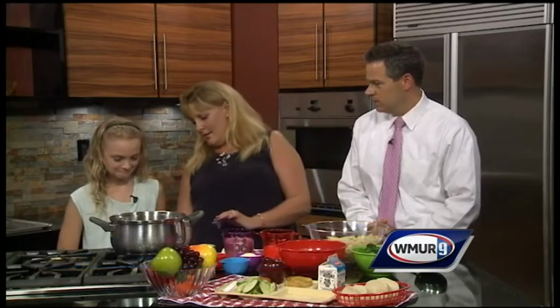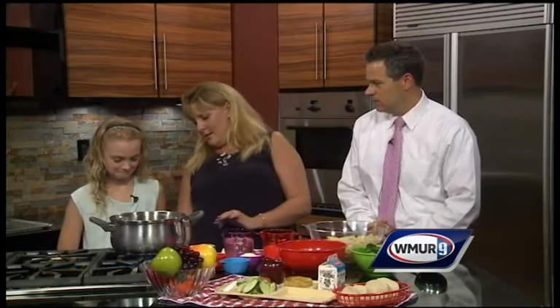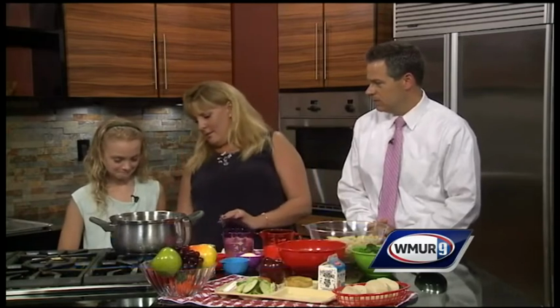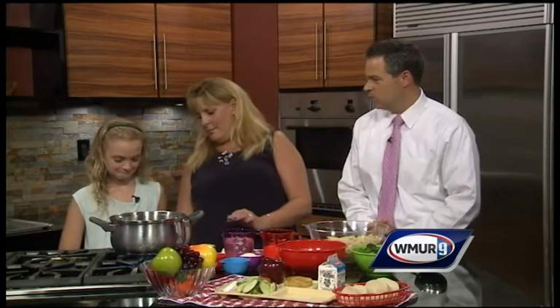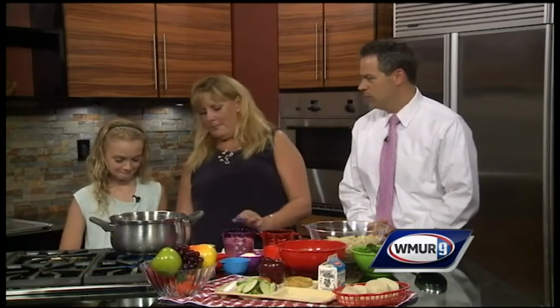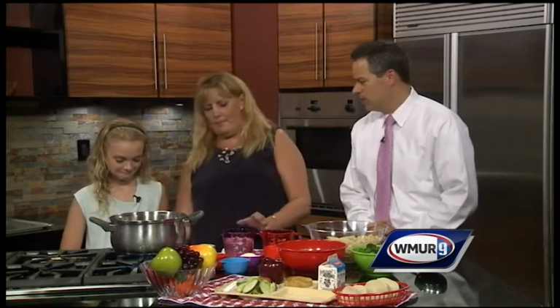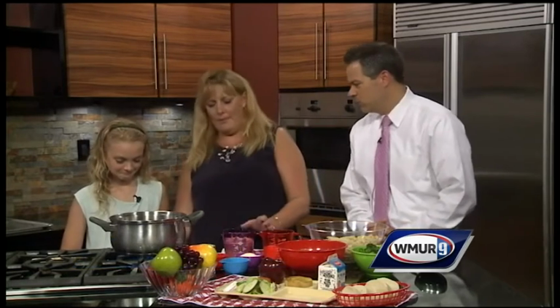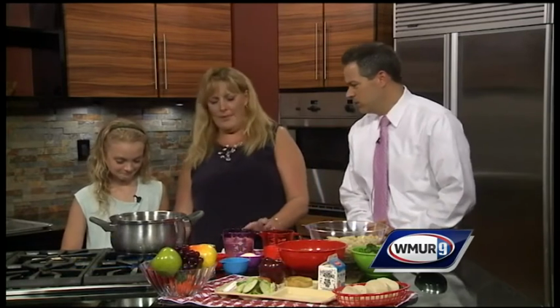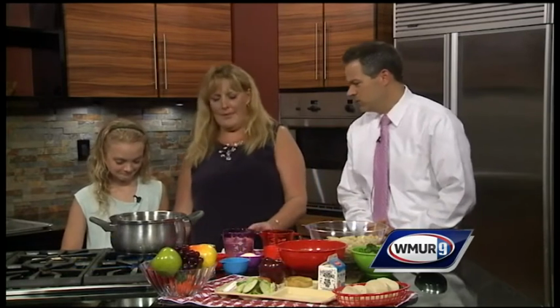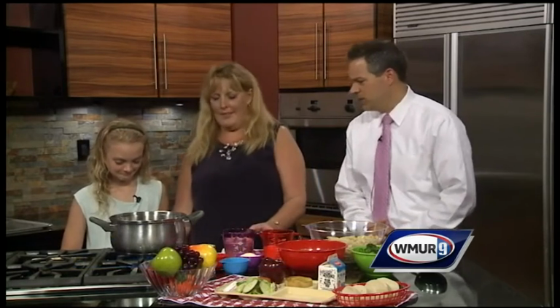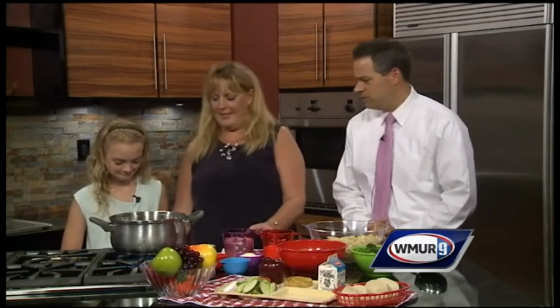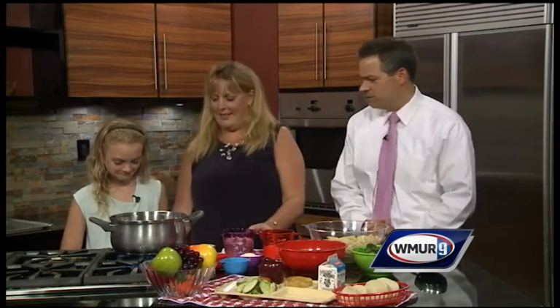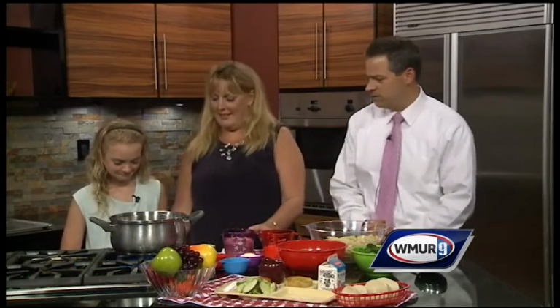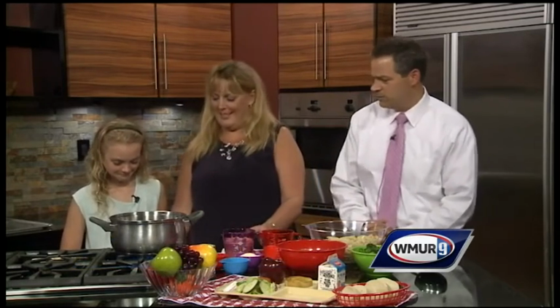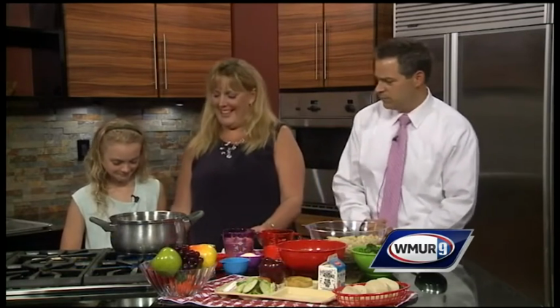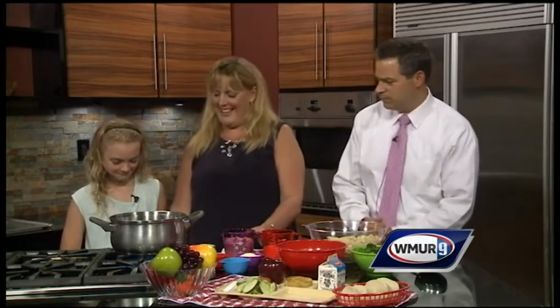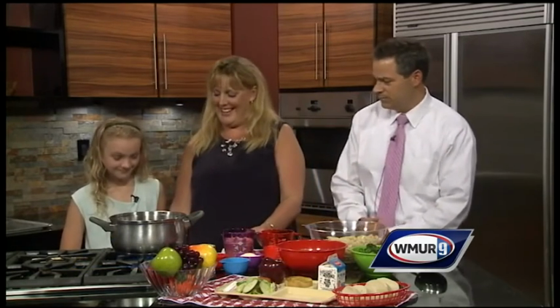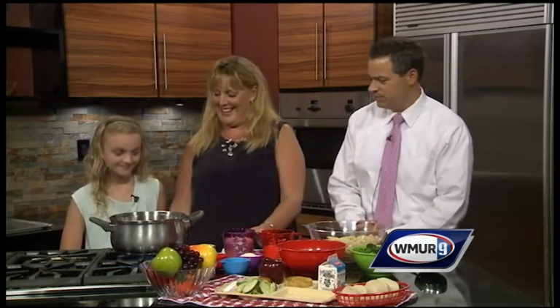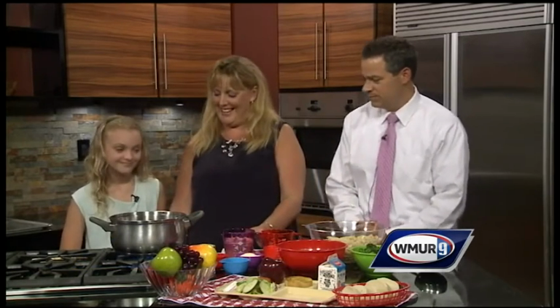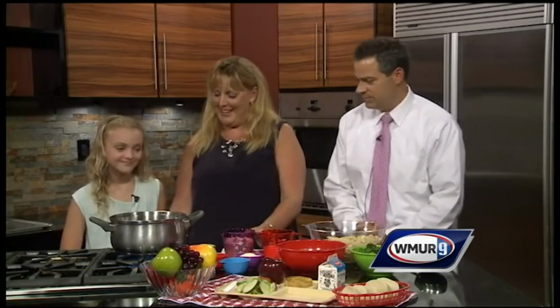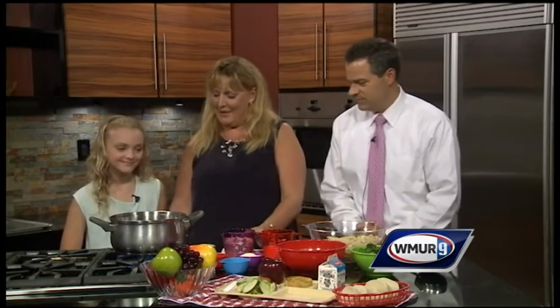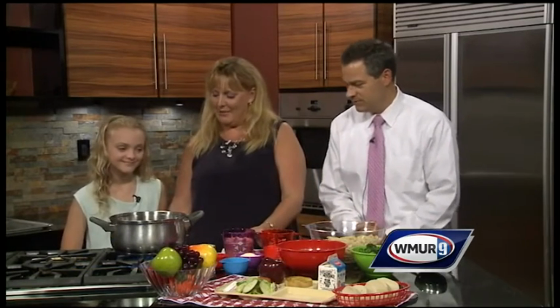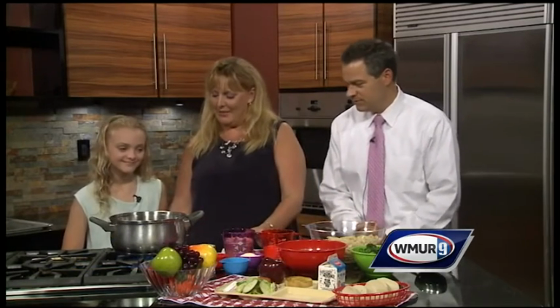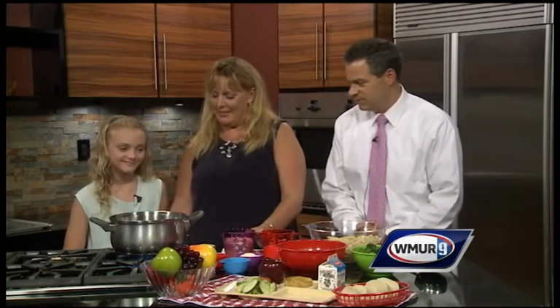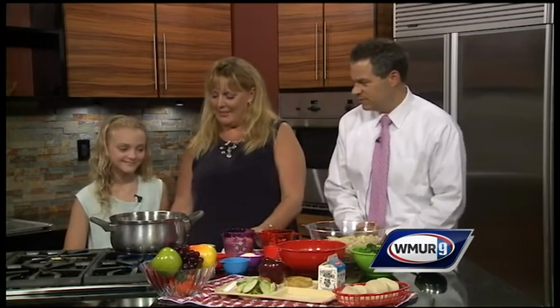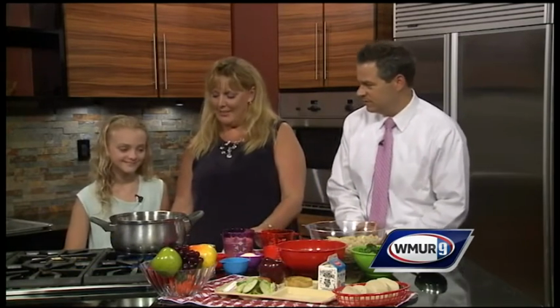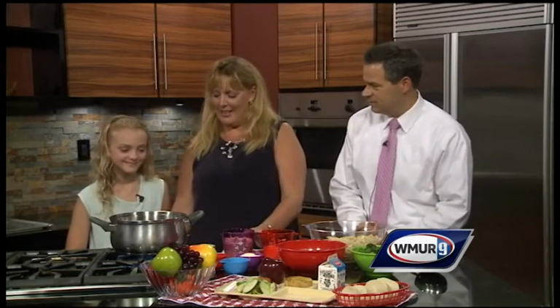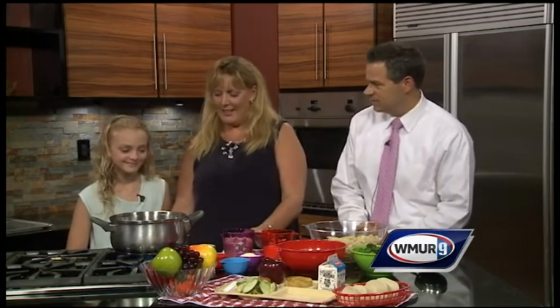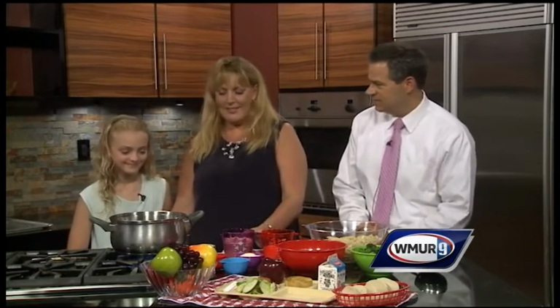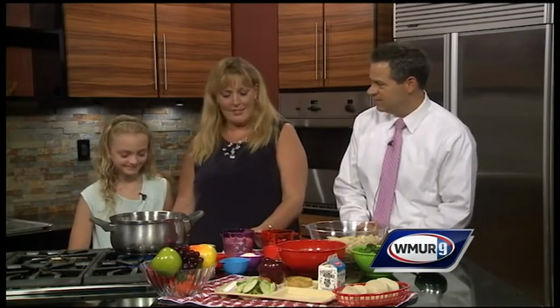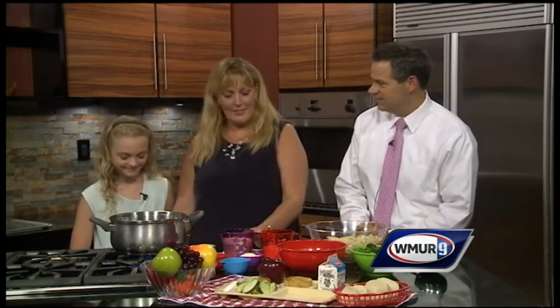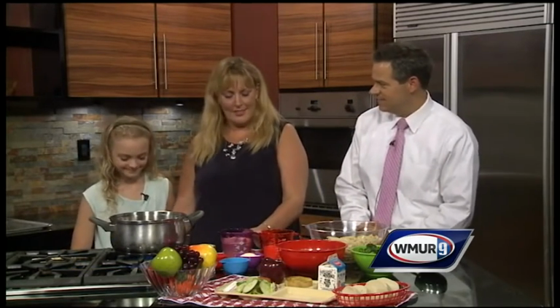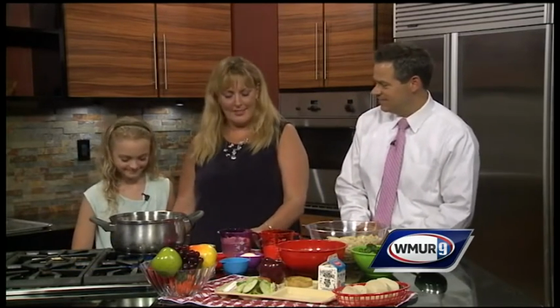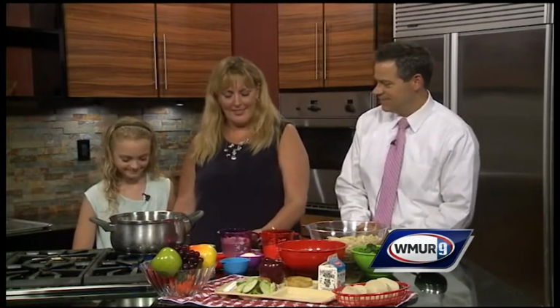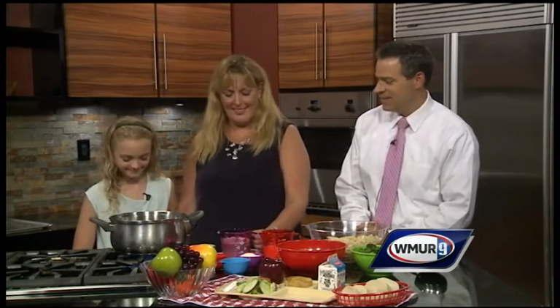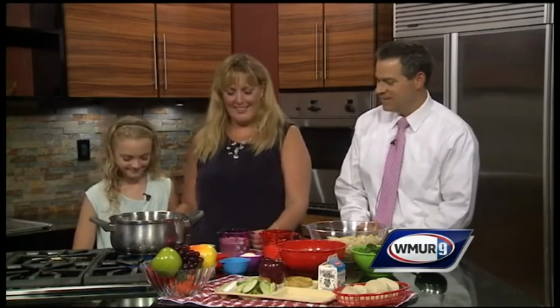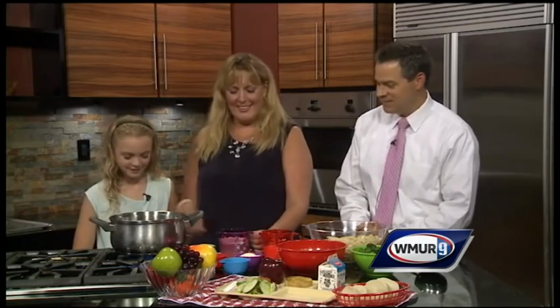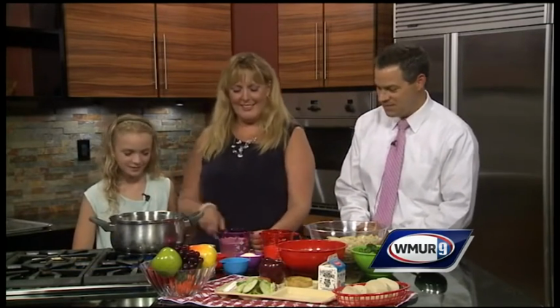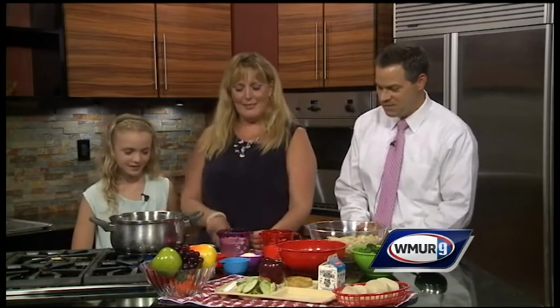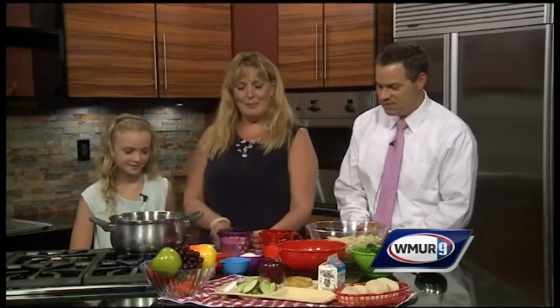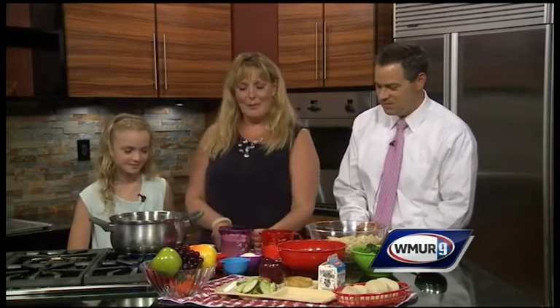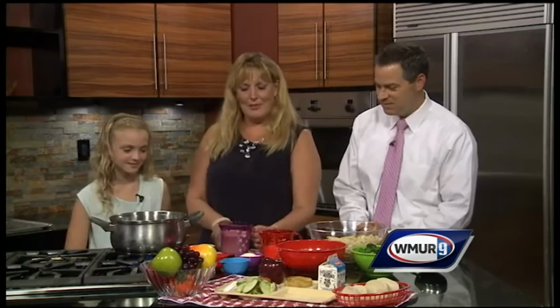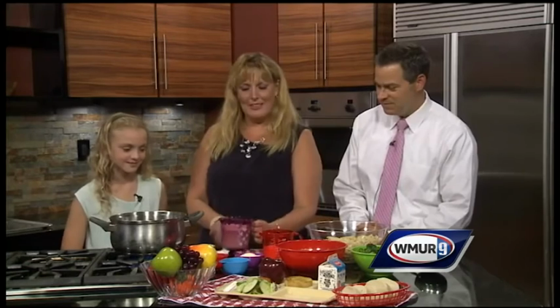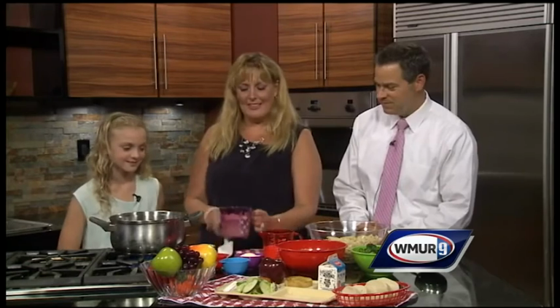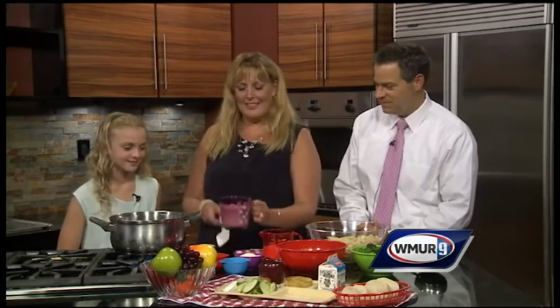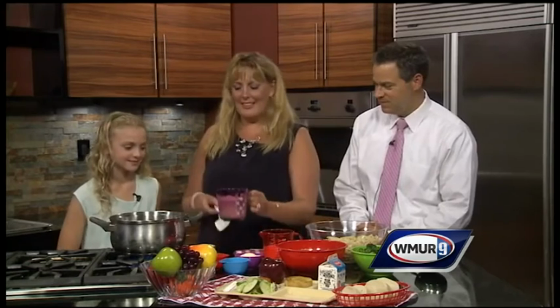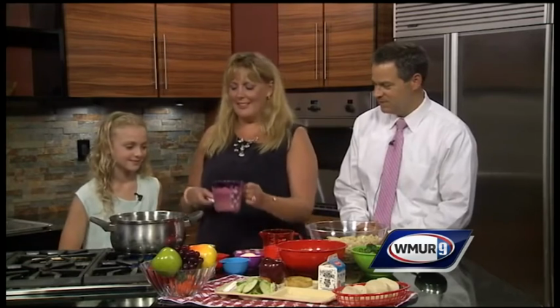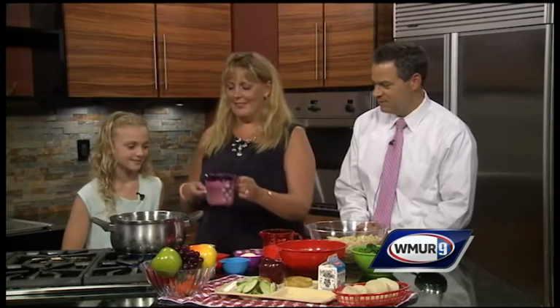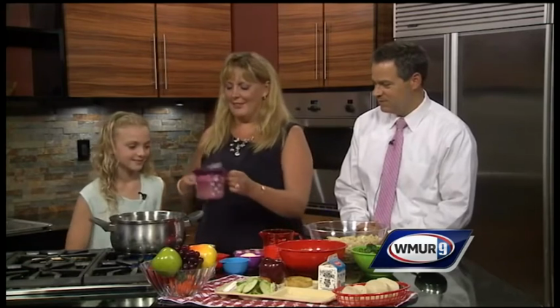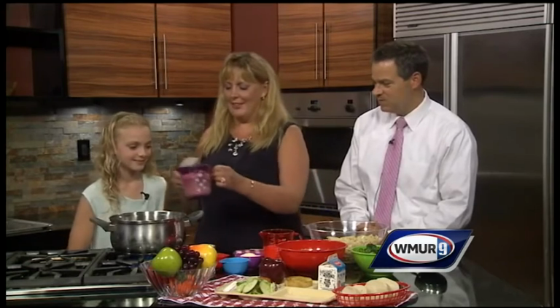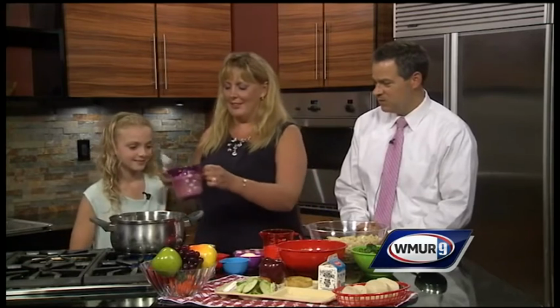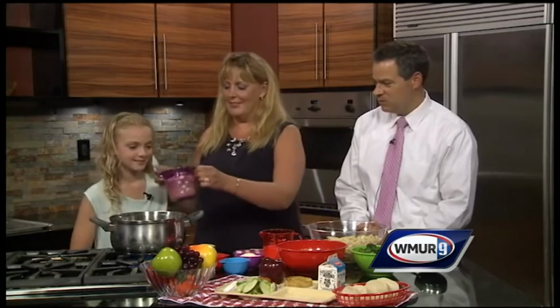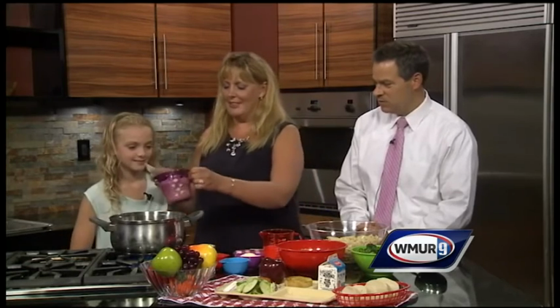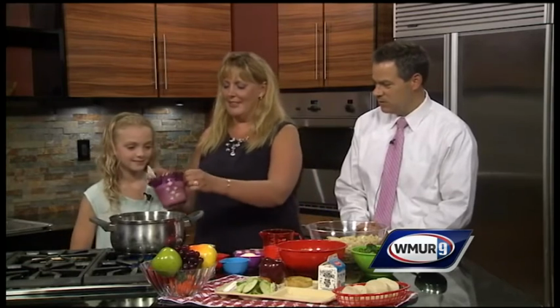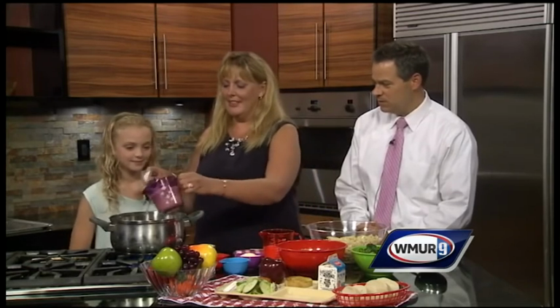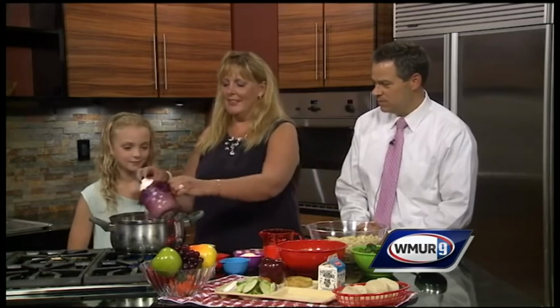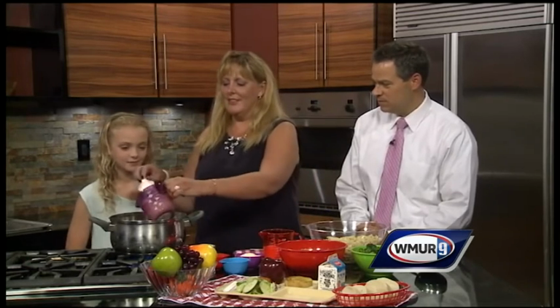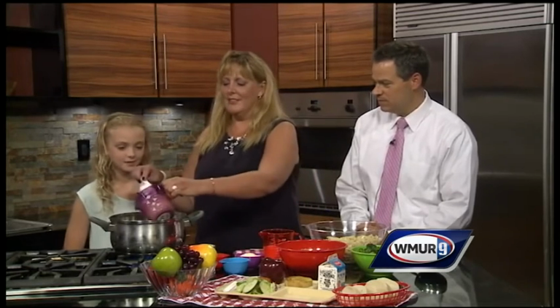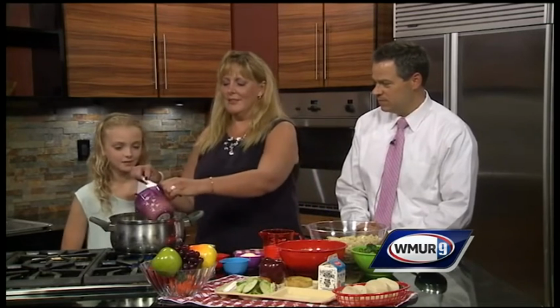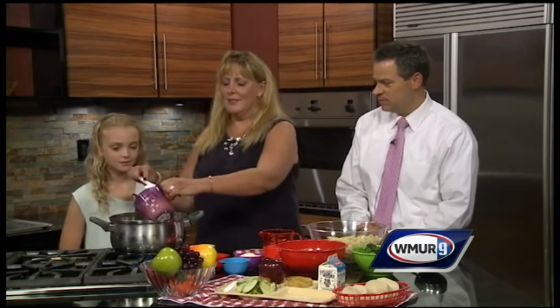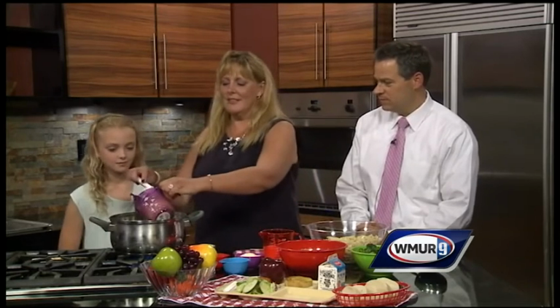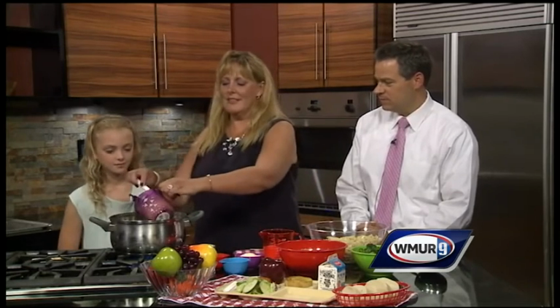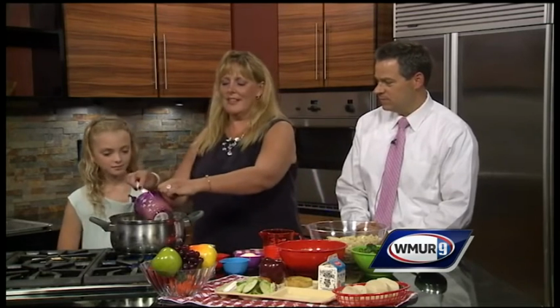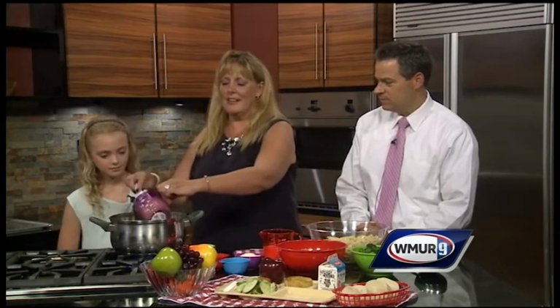Is Karina the real chef here? Well, she has to learn. It's important to get the kids involved. So we're going to start.